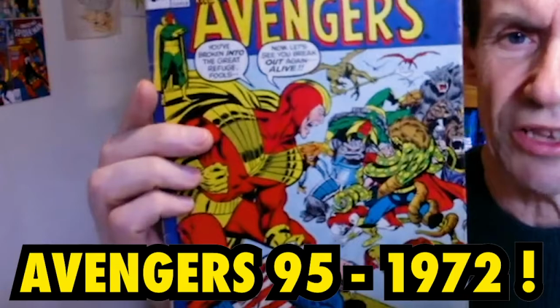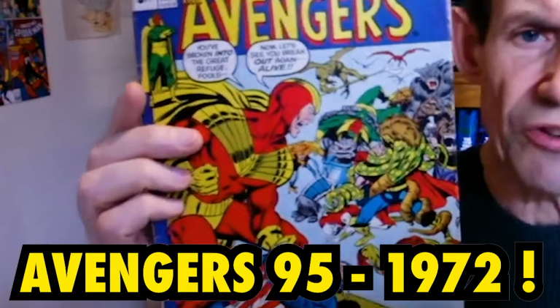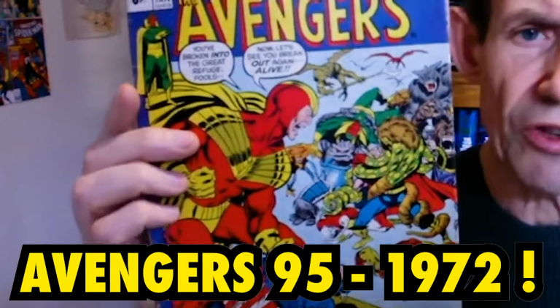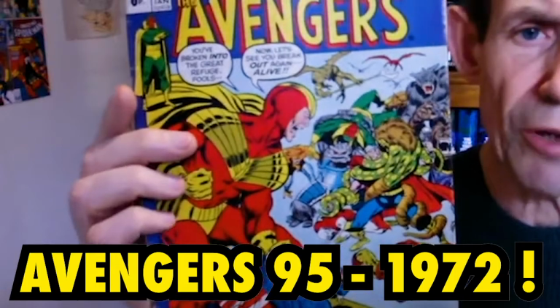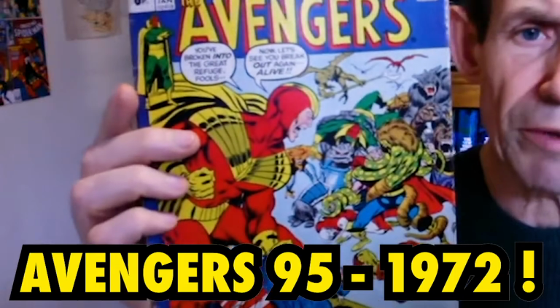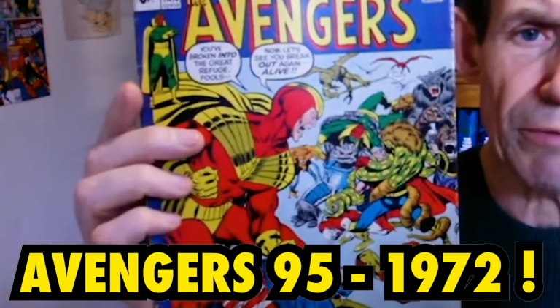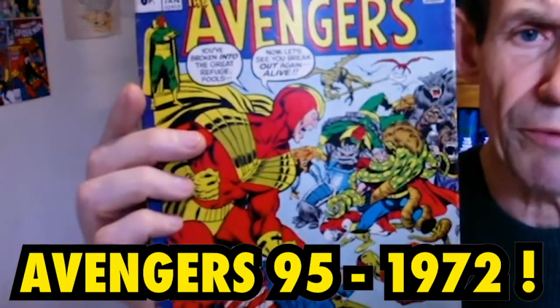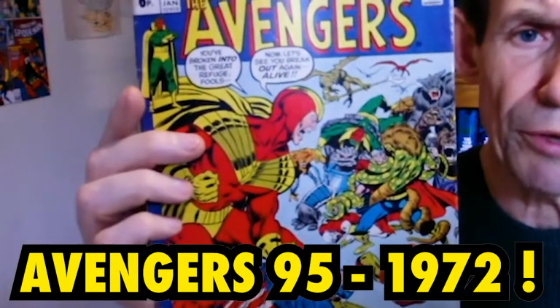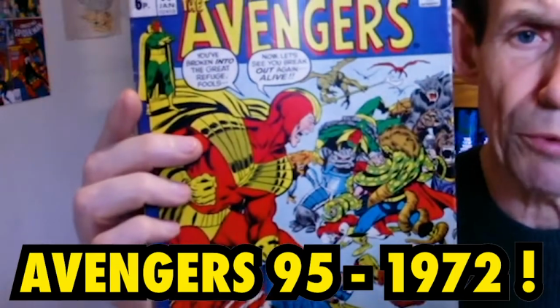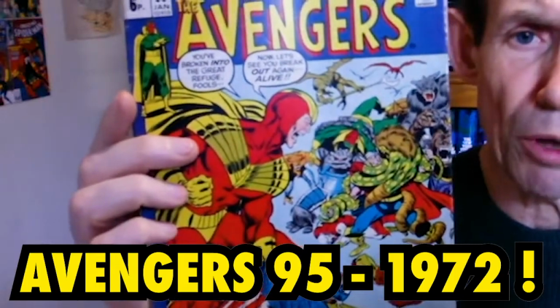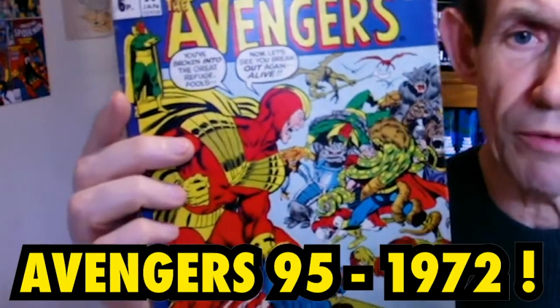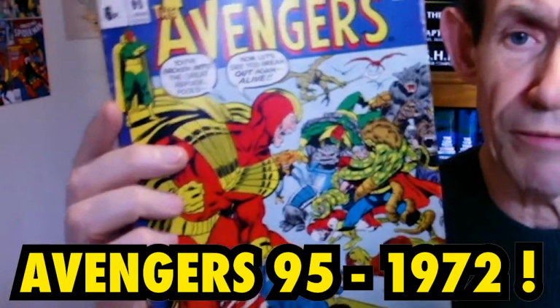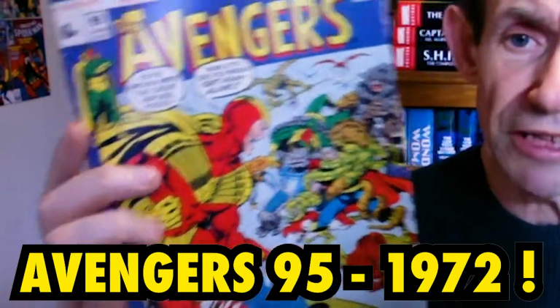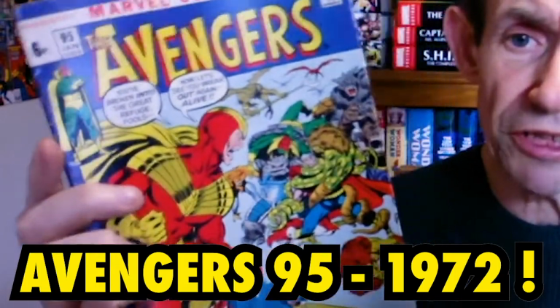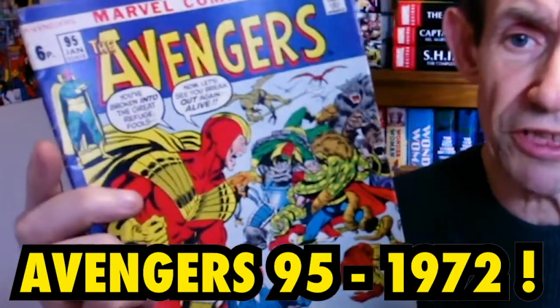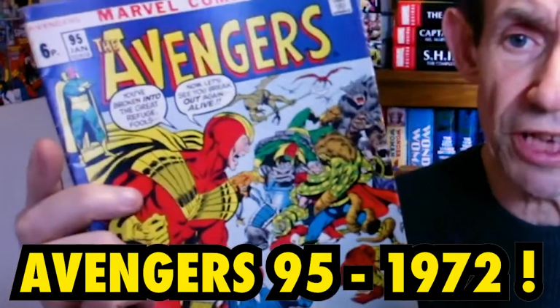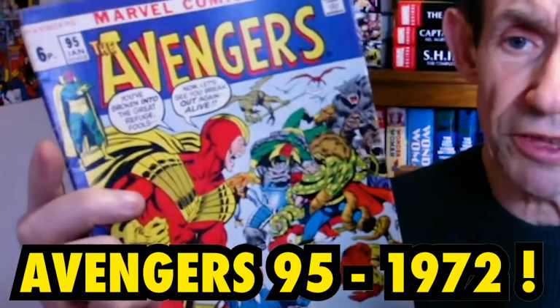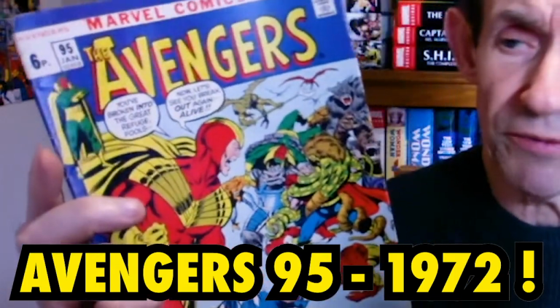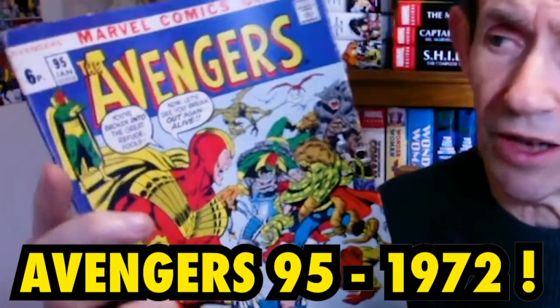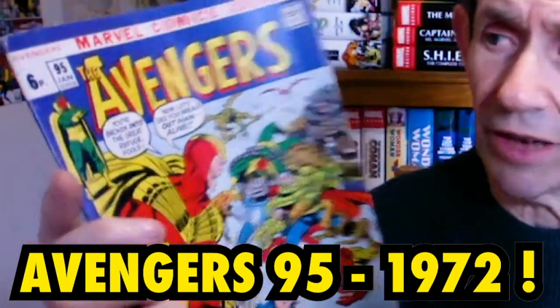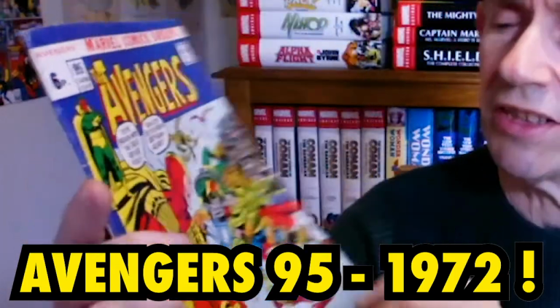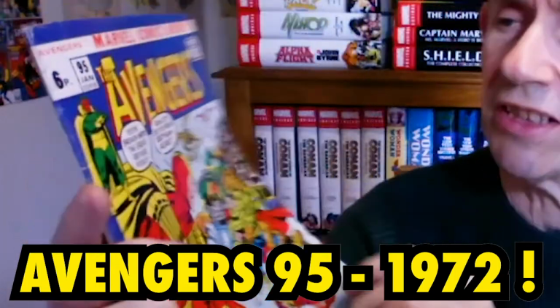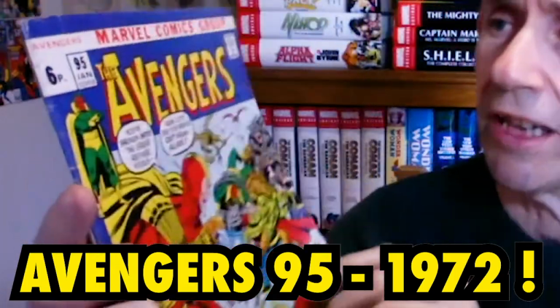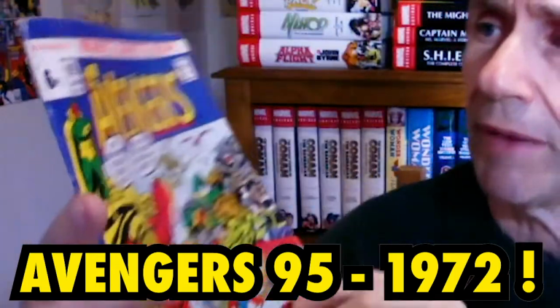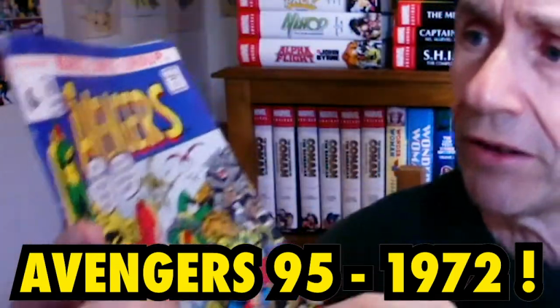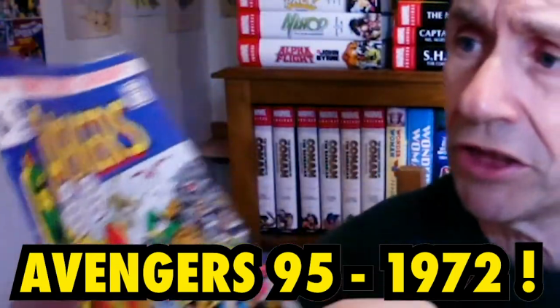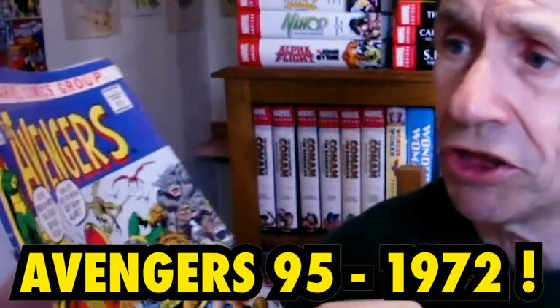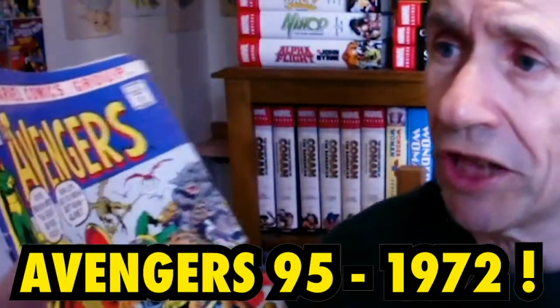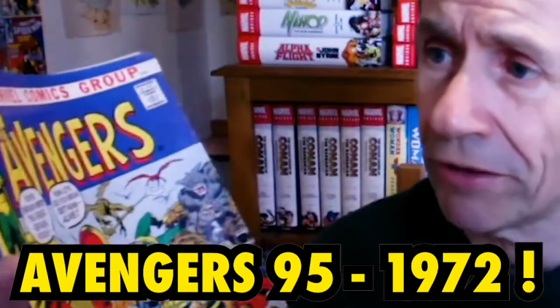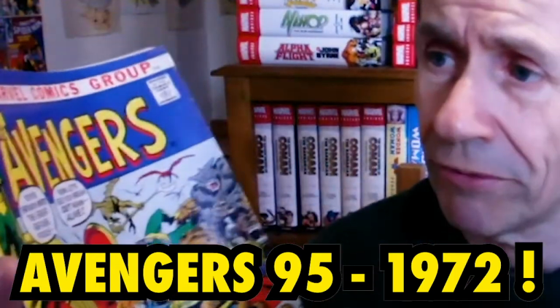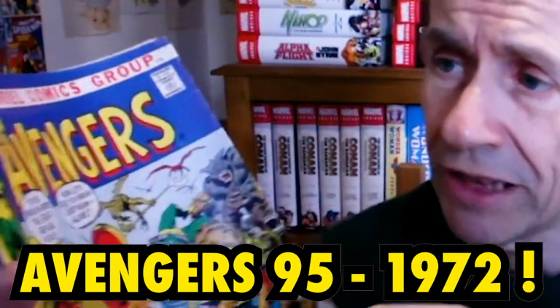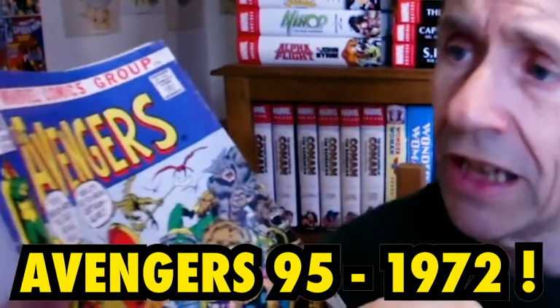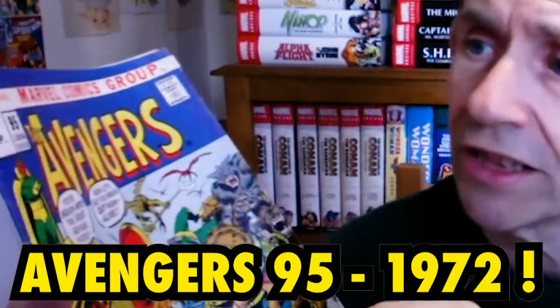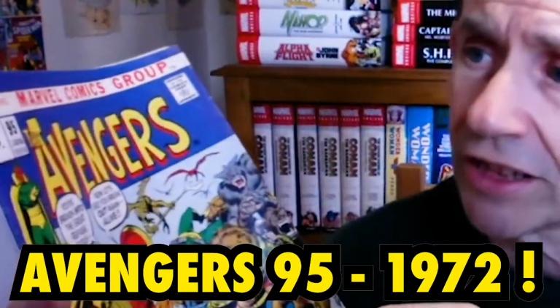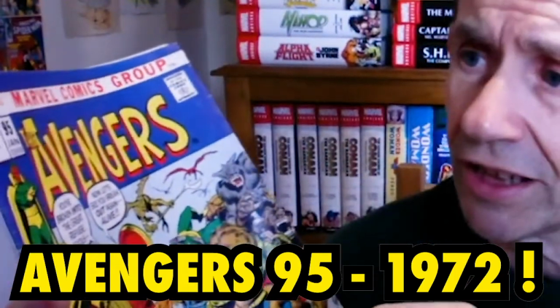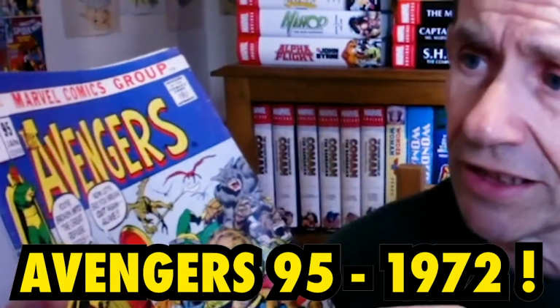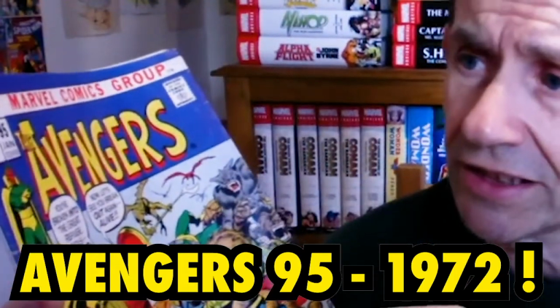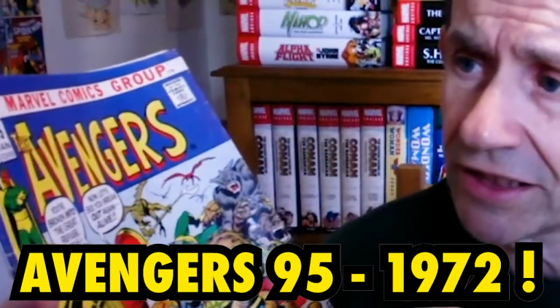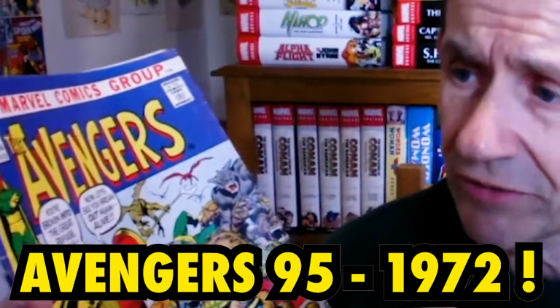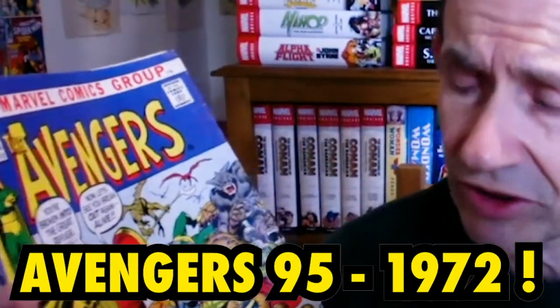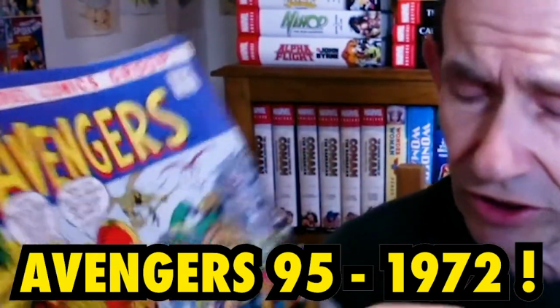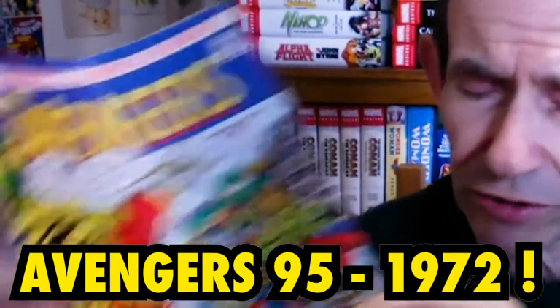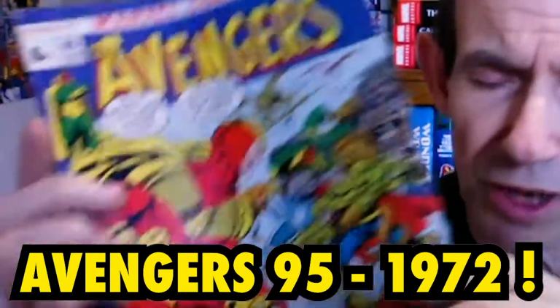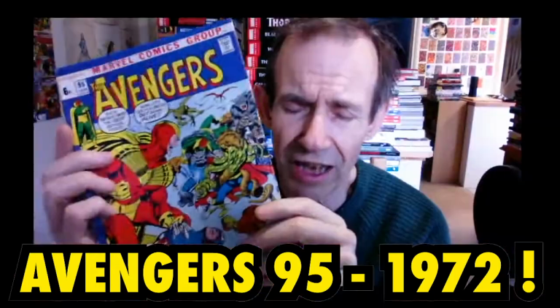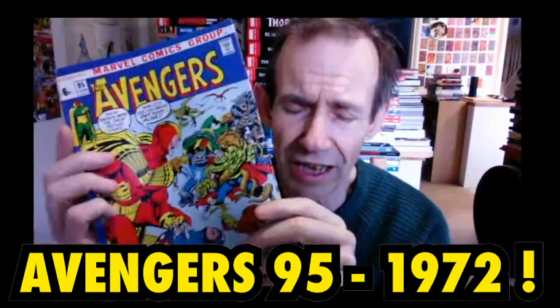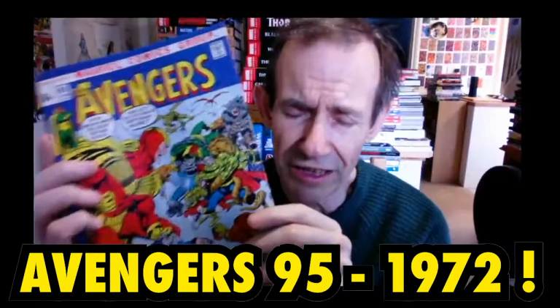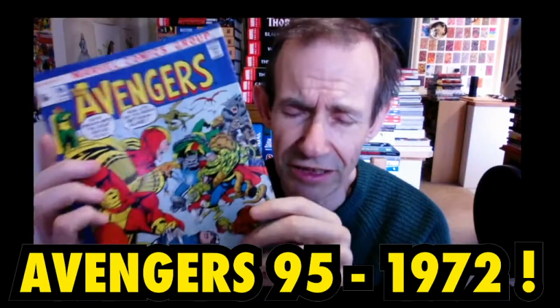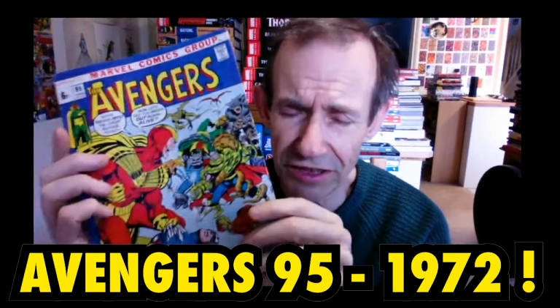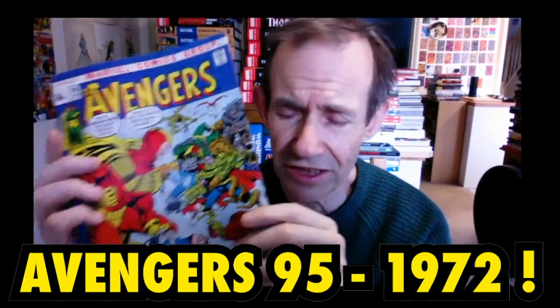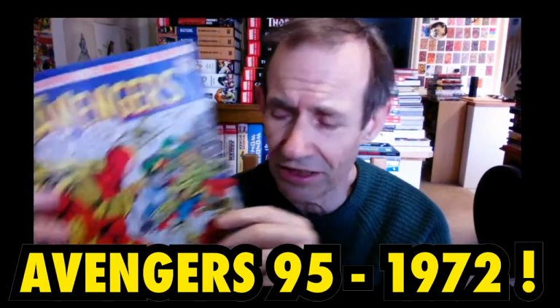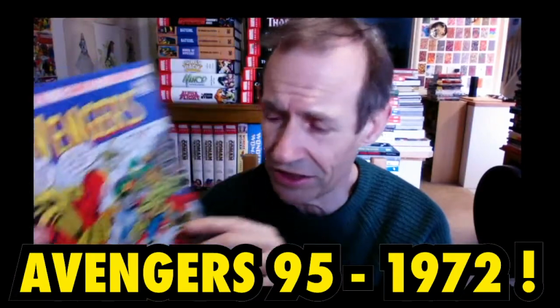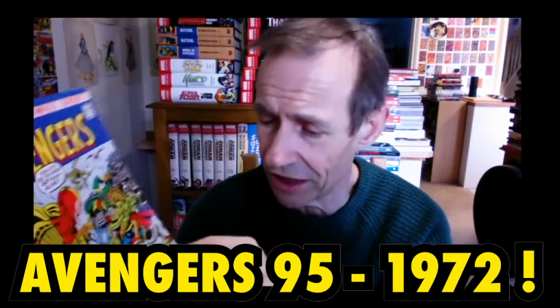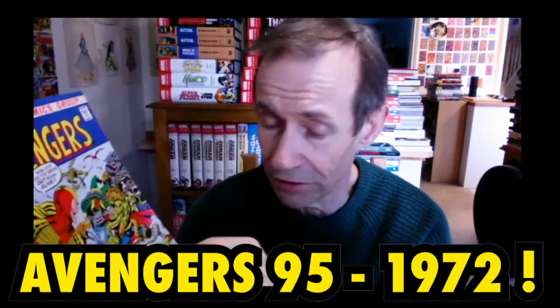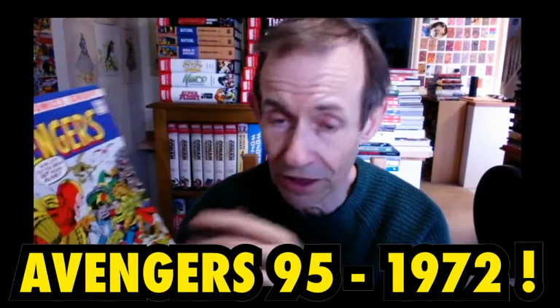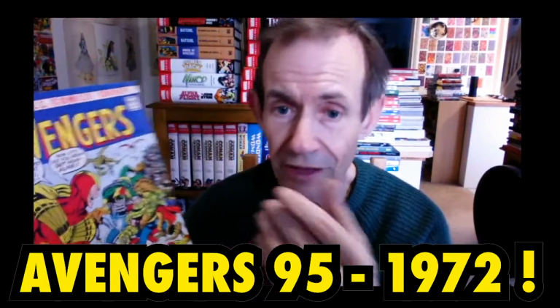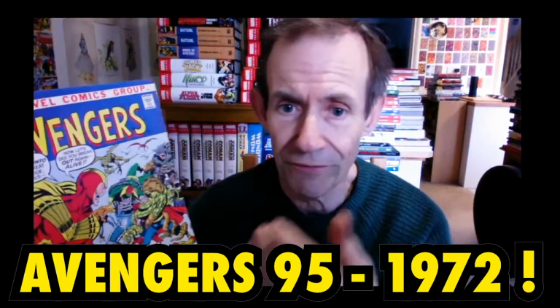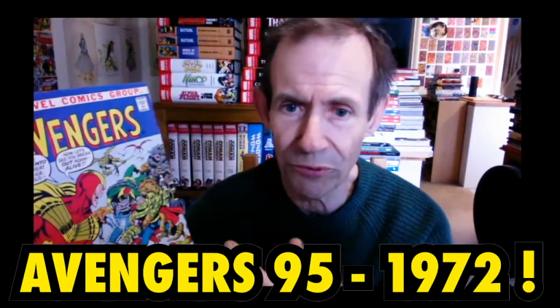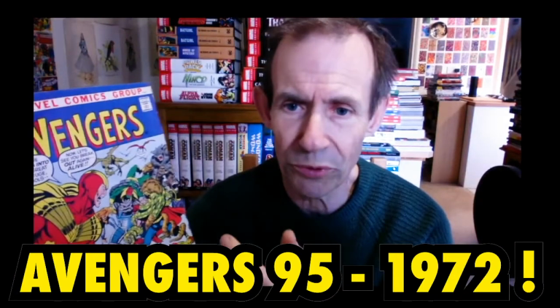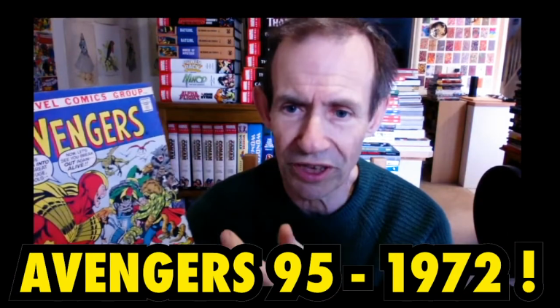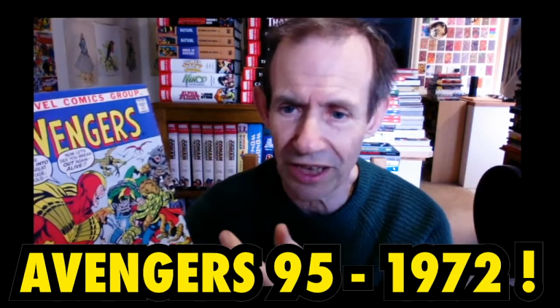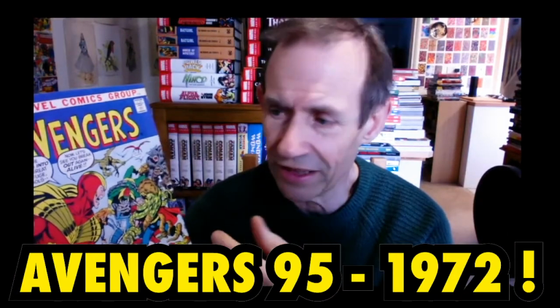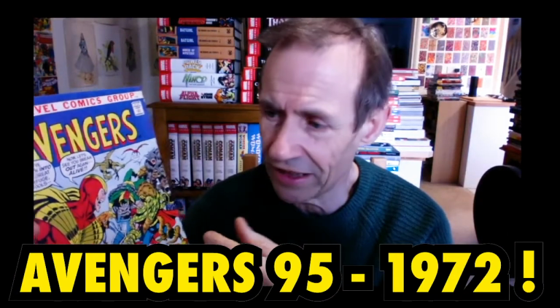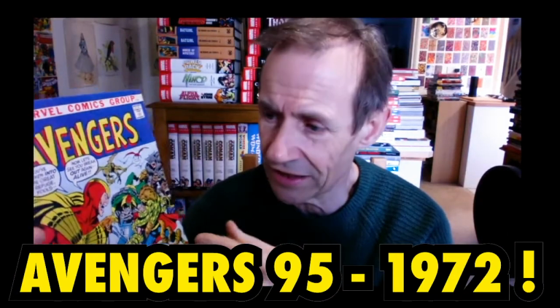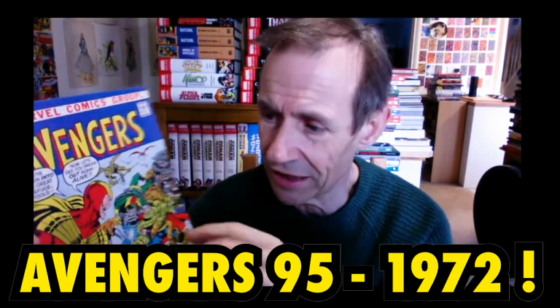This is a comic review of Avengers 95. This came out in January 1972, ages and ages ago — 48 years ago.